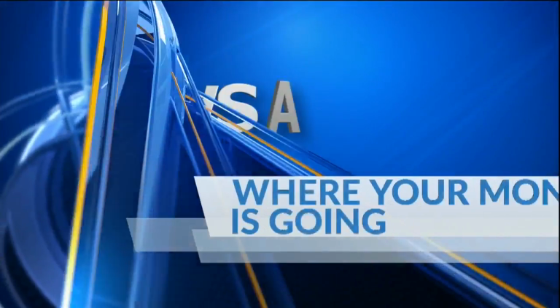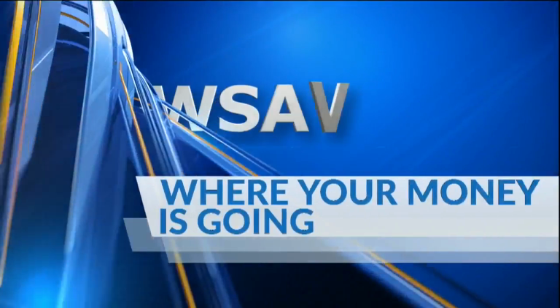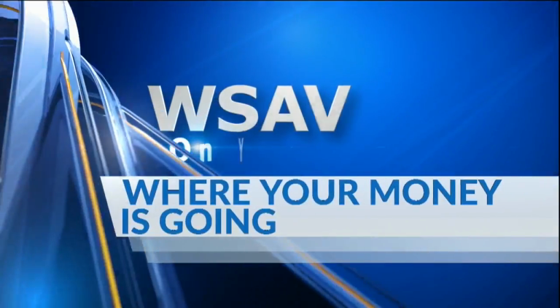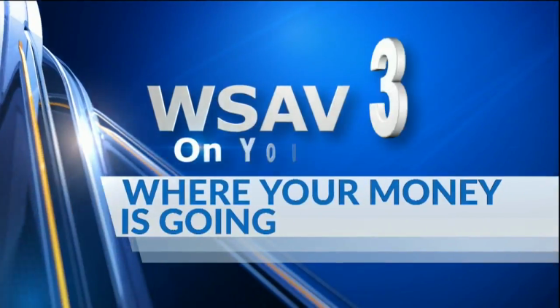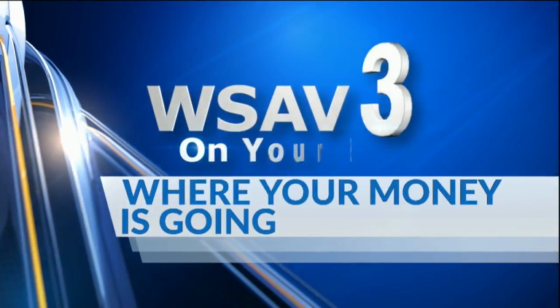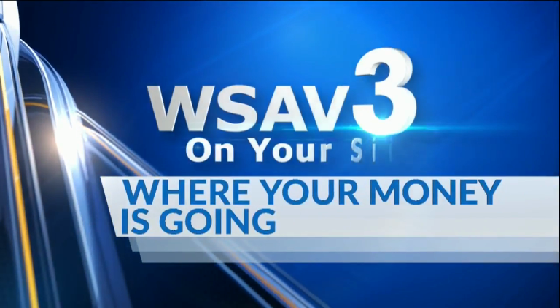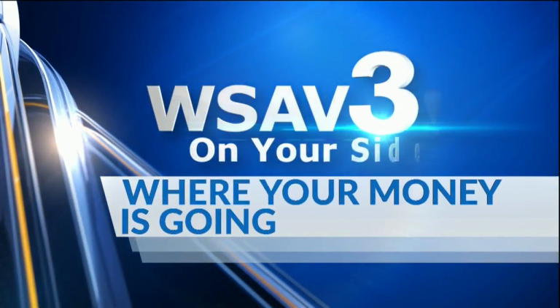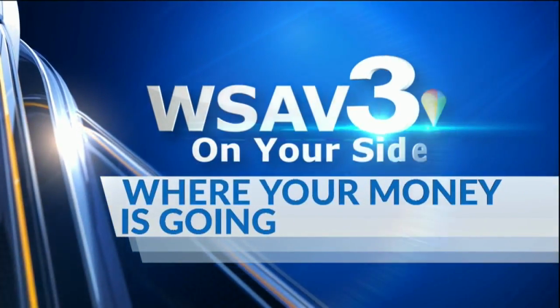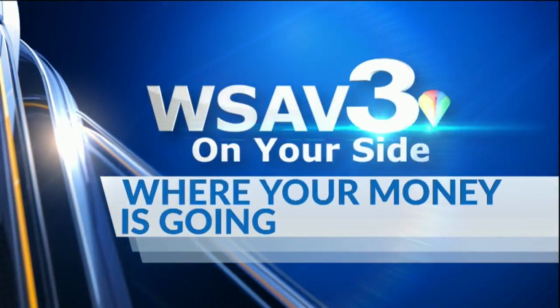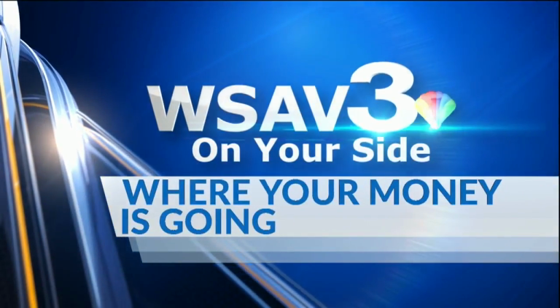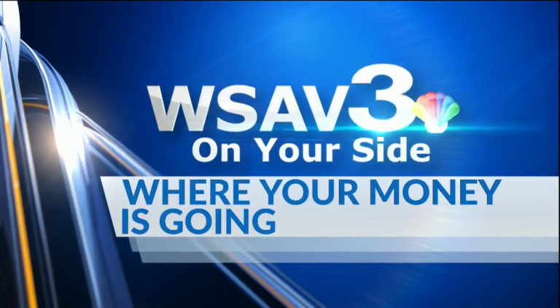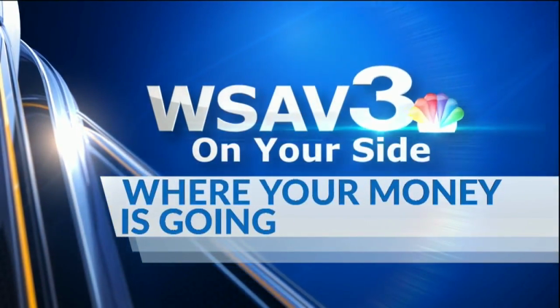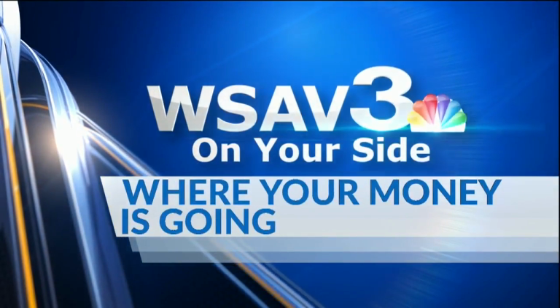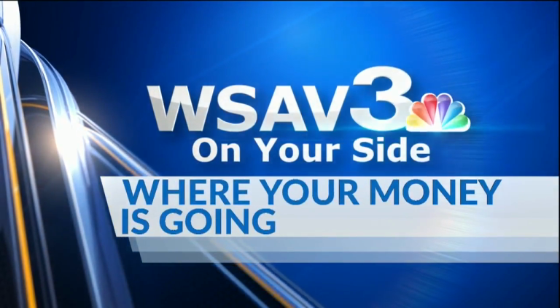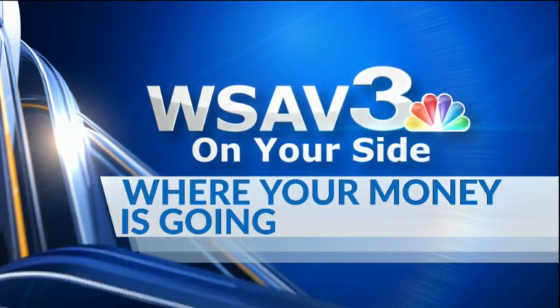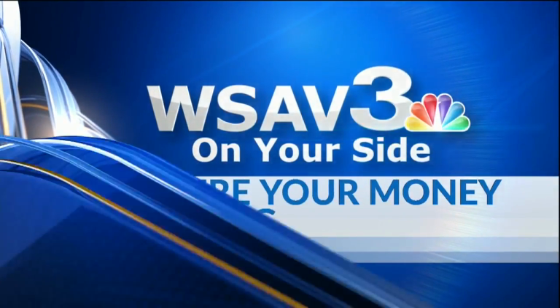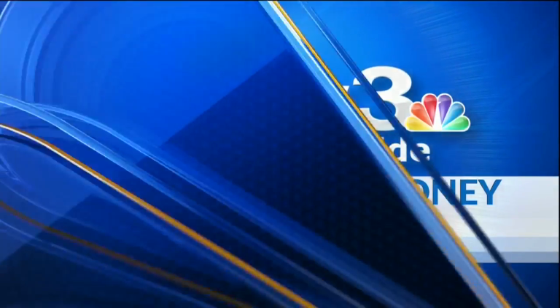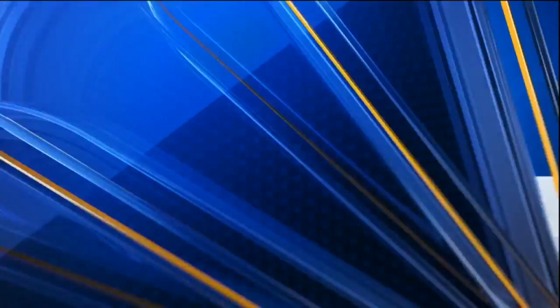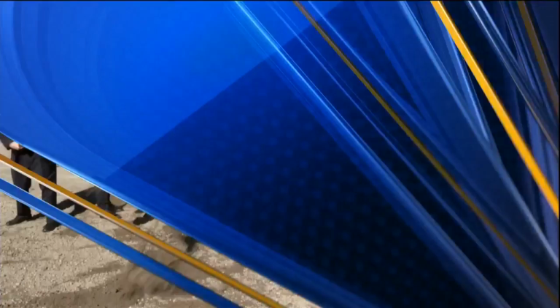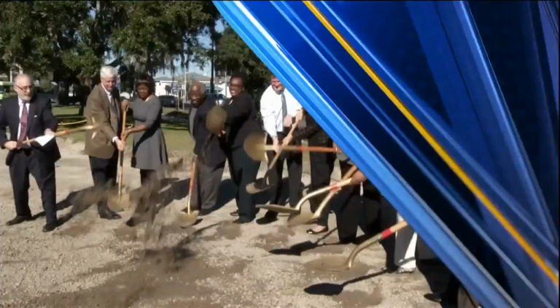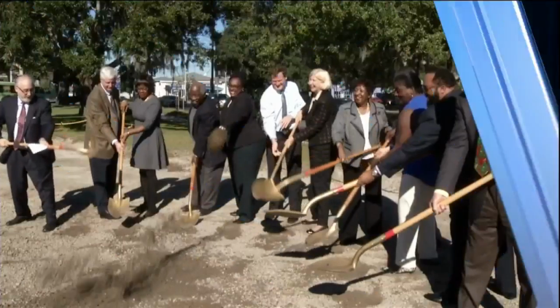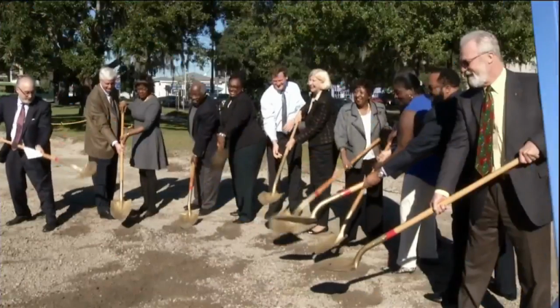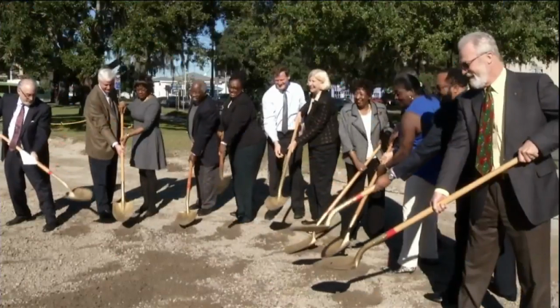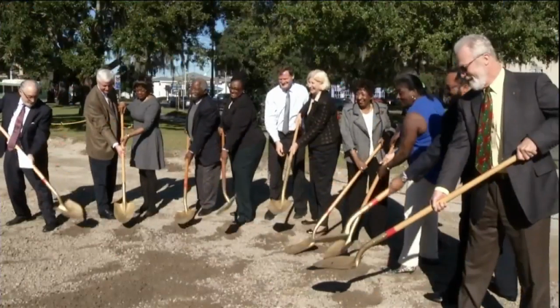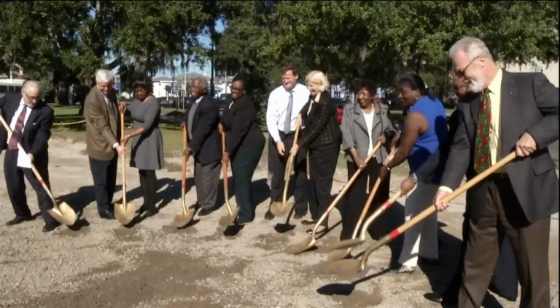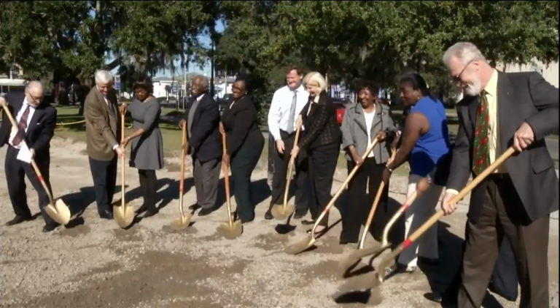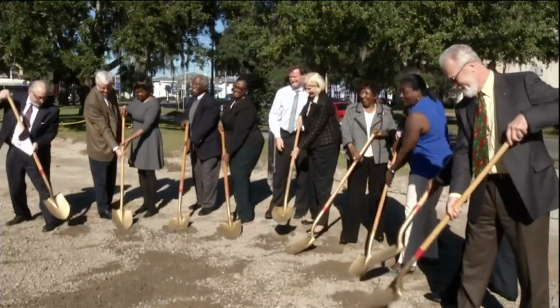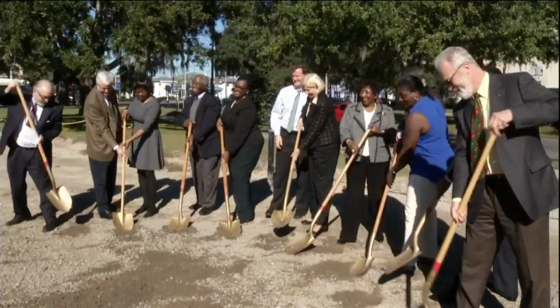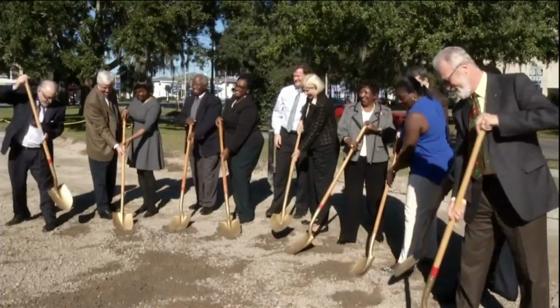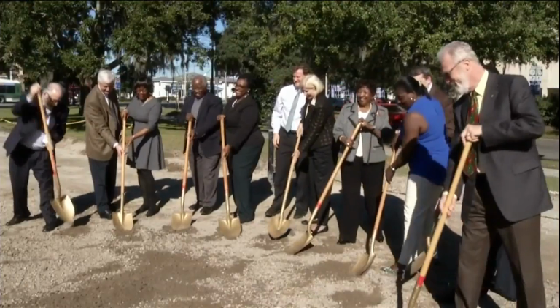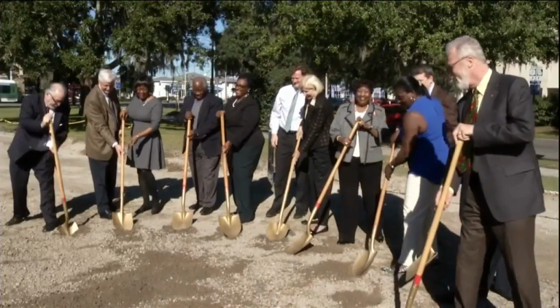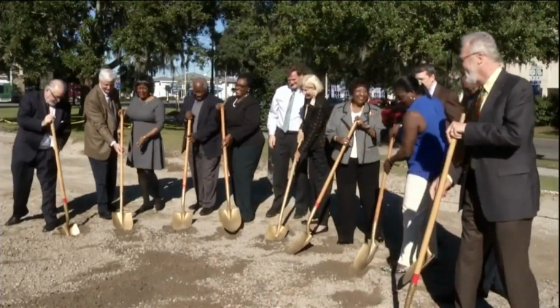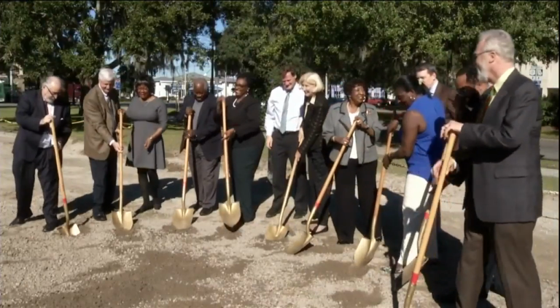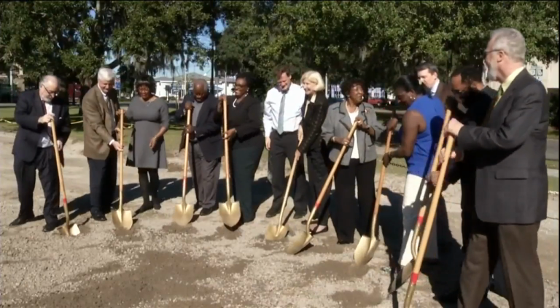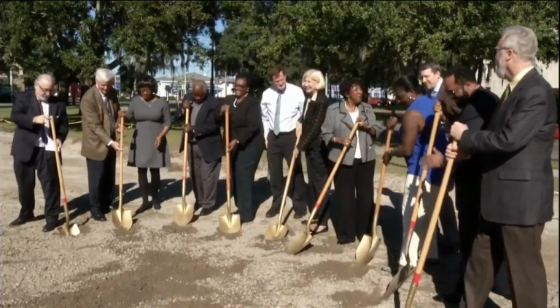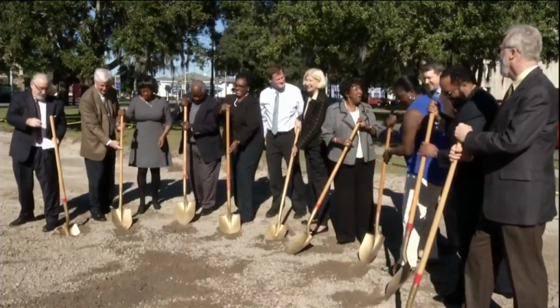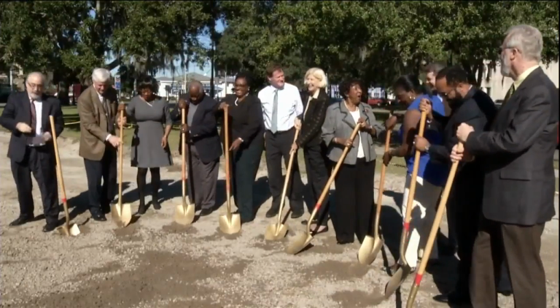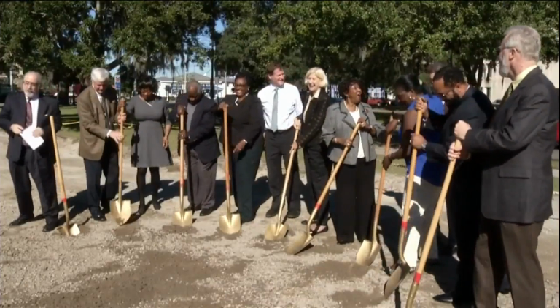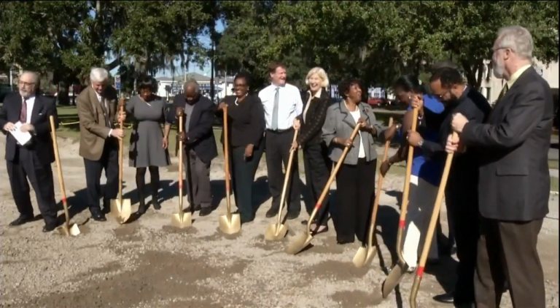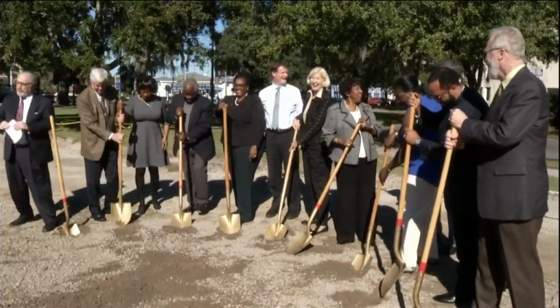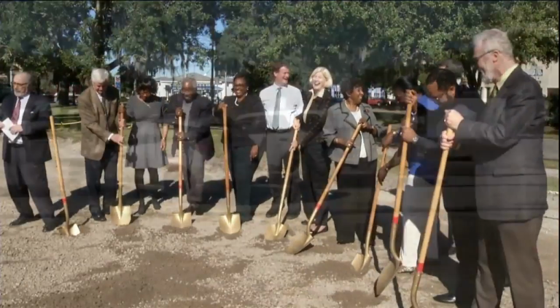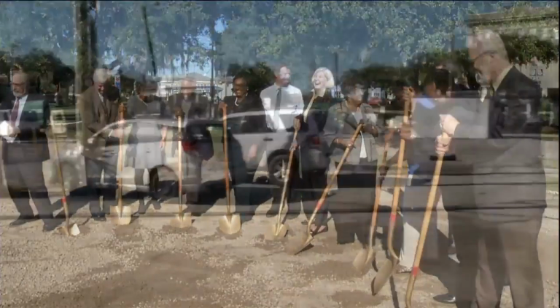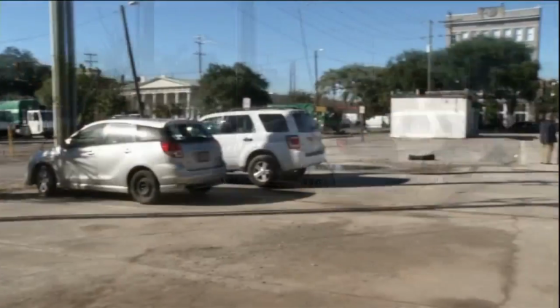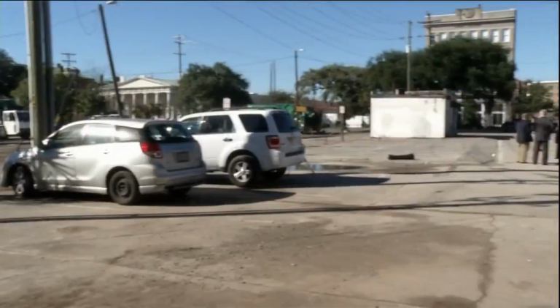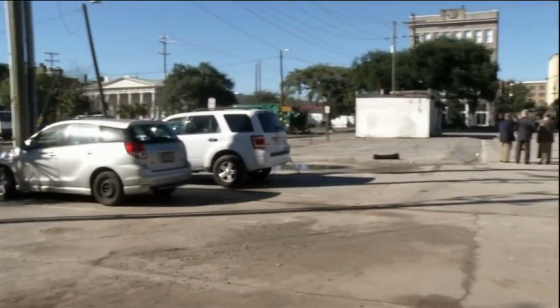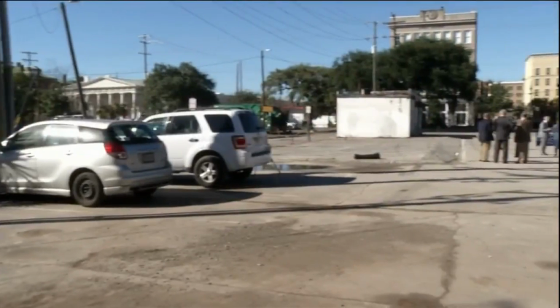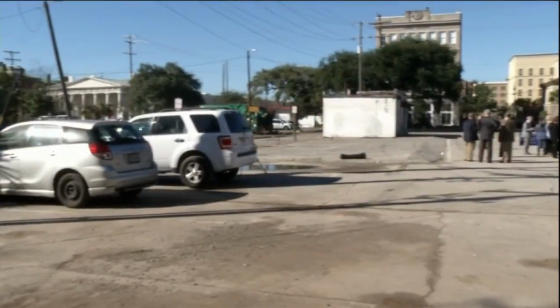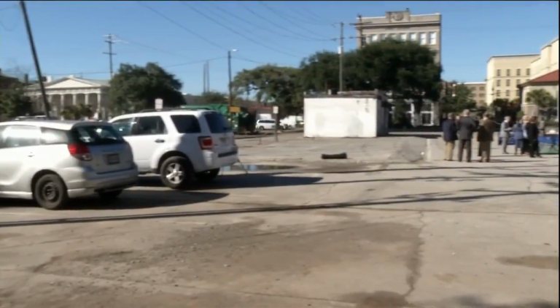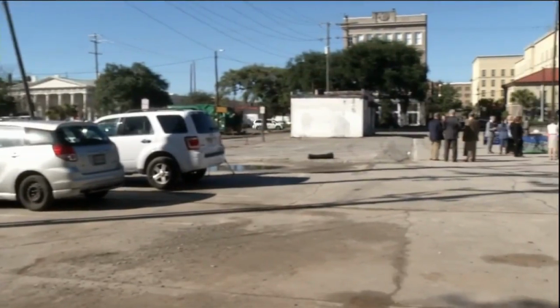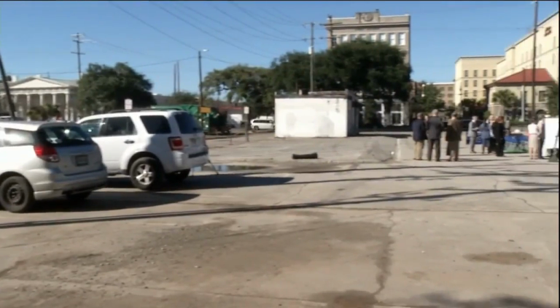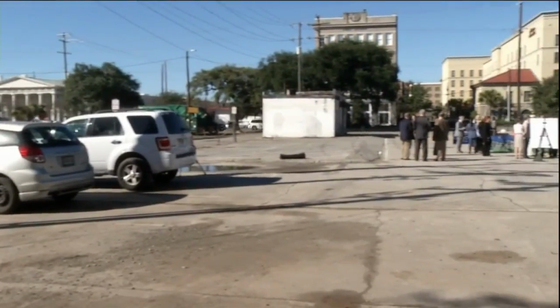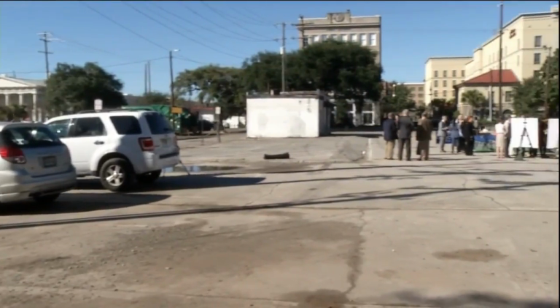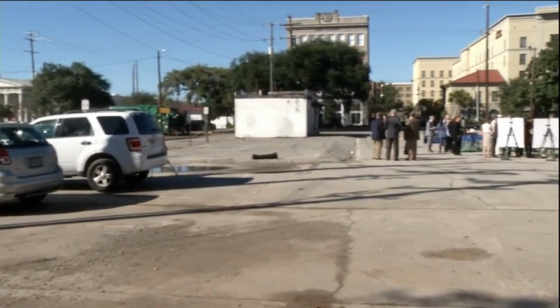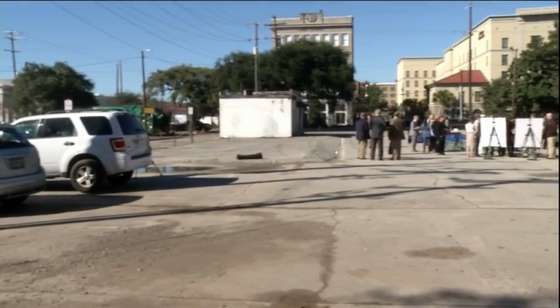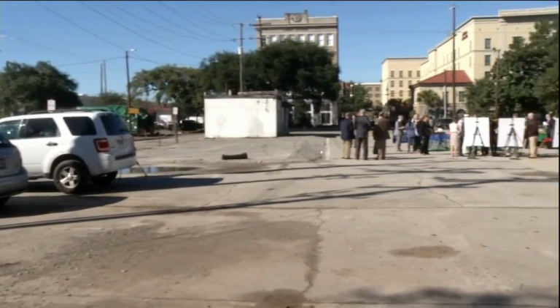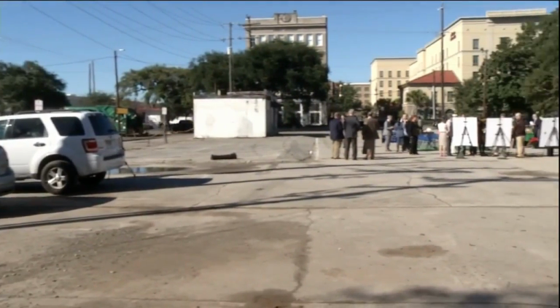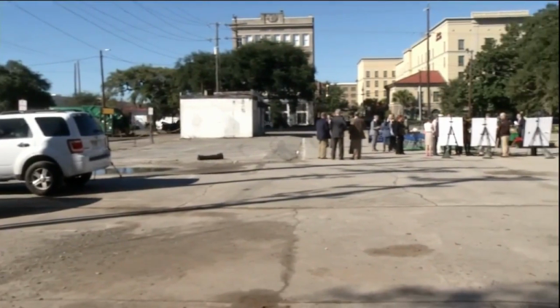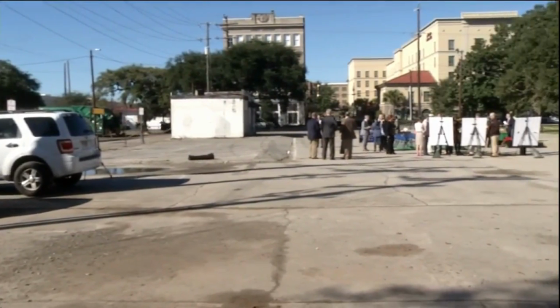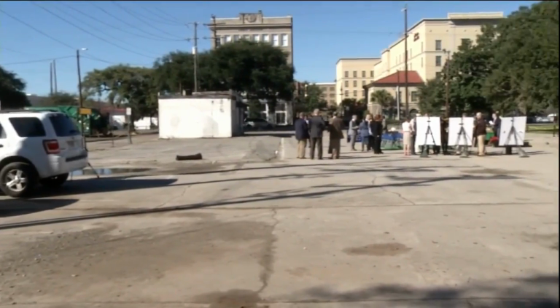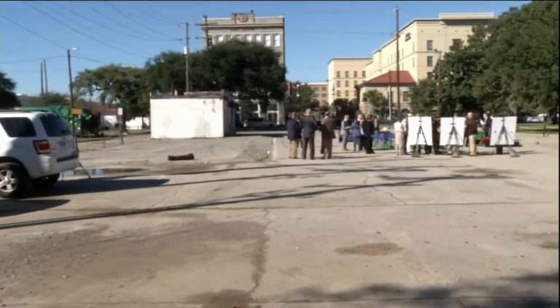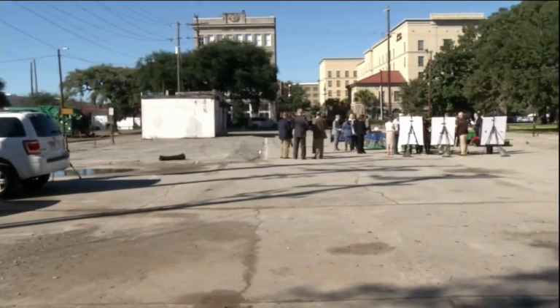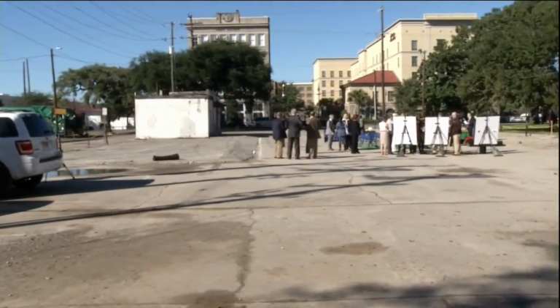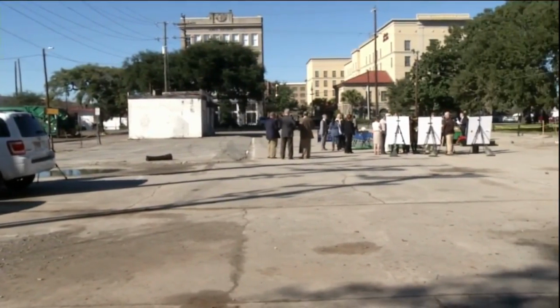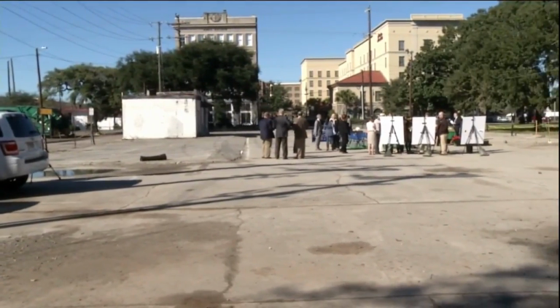This image is nearly three years old — city leaders turning the first shovels of dirt at the groundbreaking ceremony for Savannah's Cultural Arts Center.